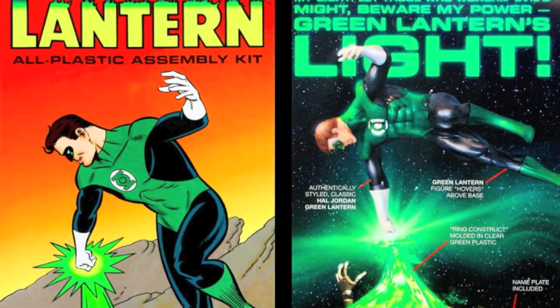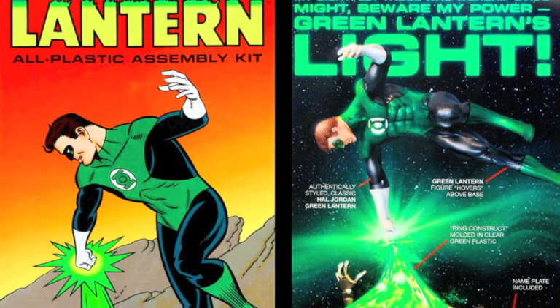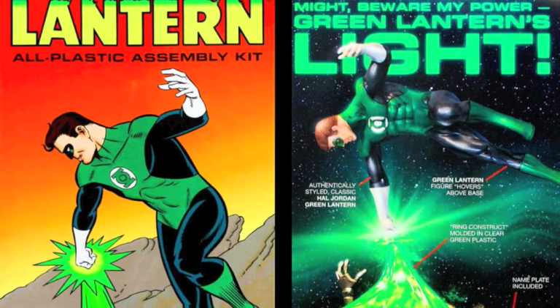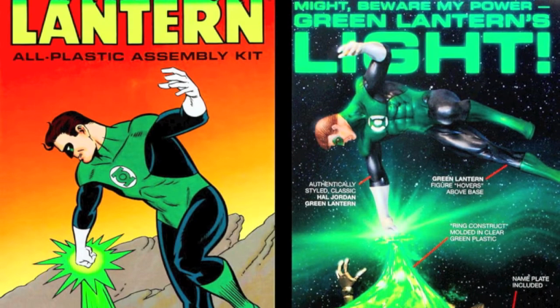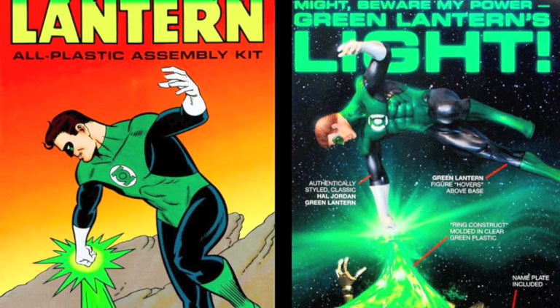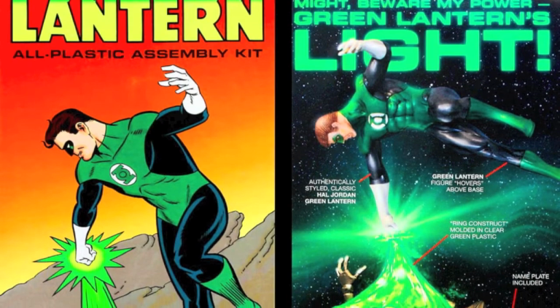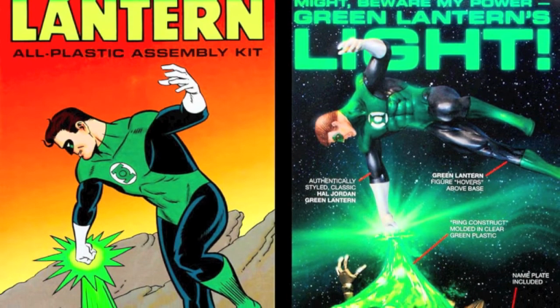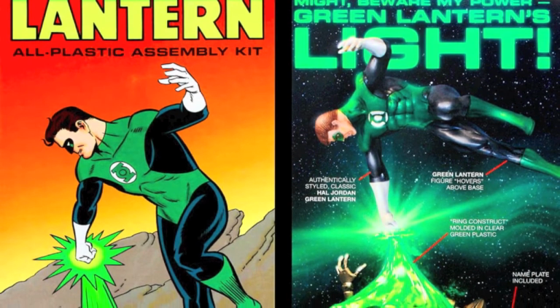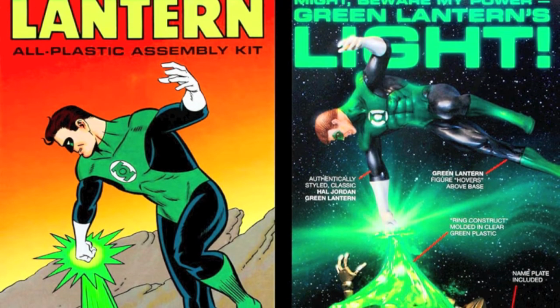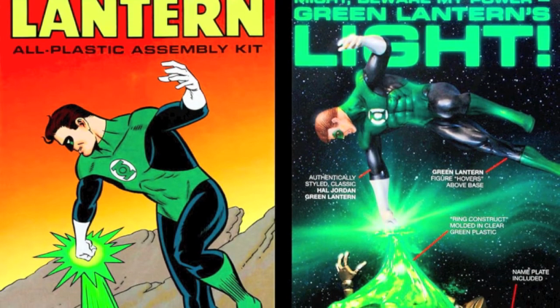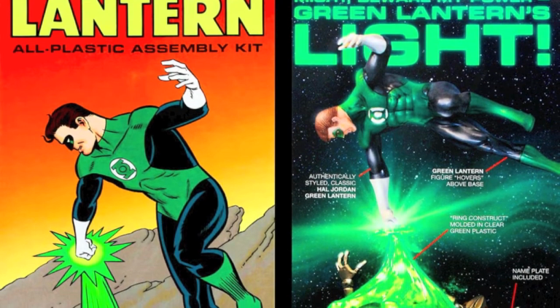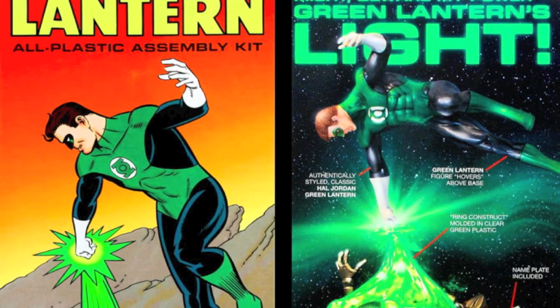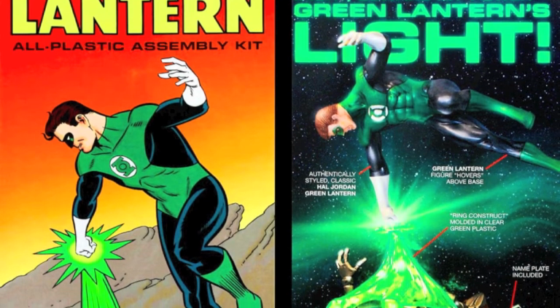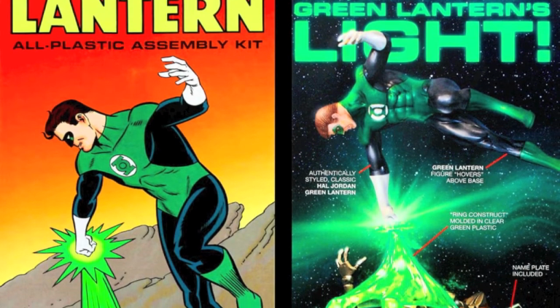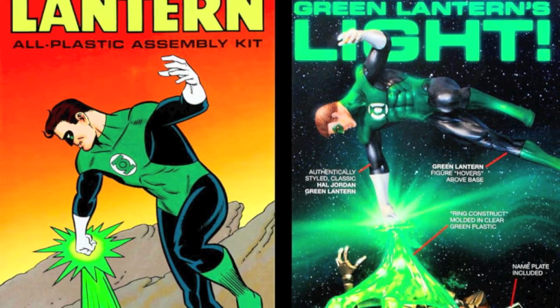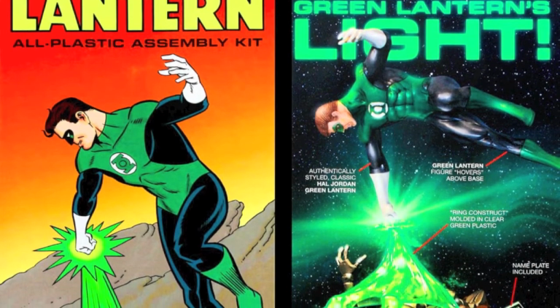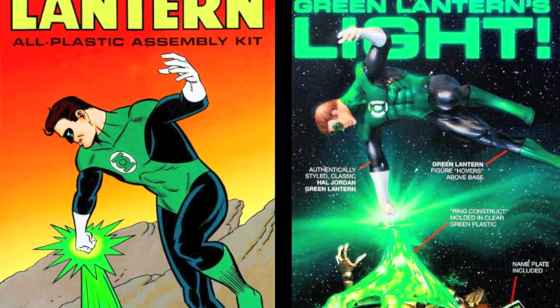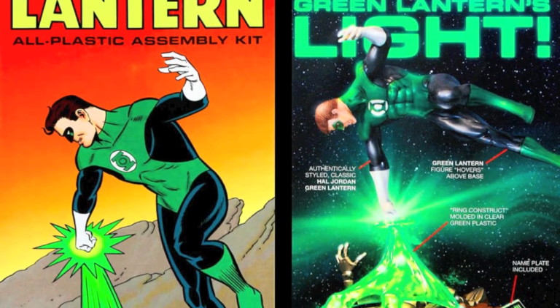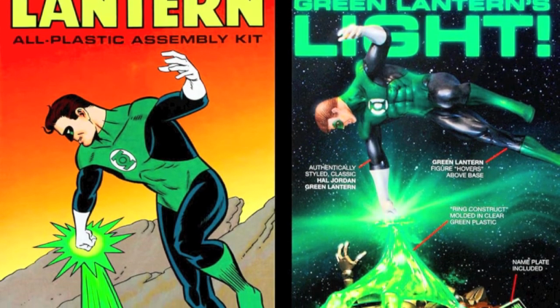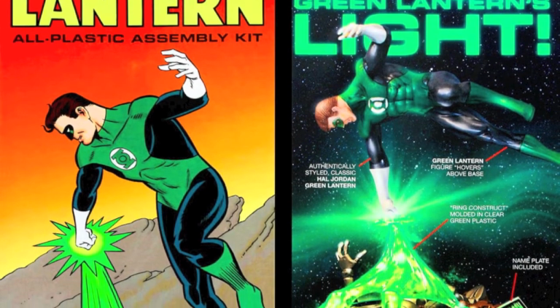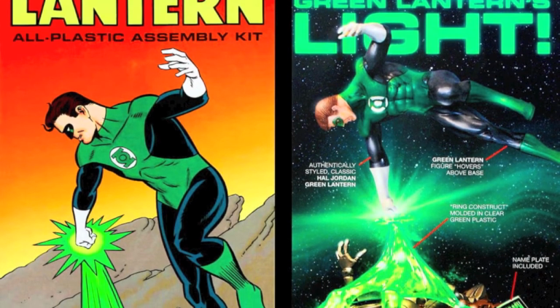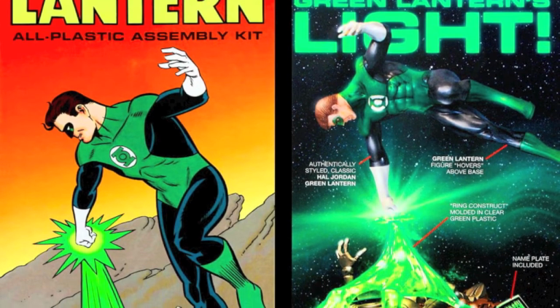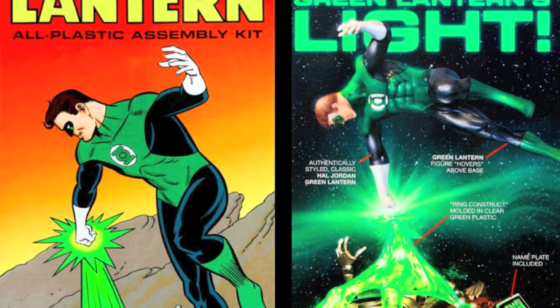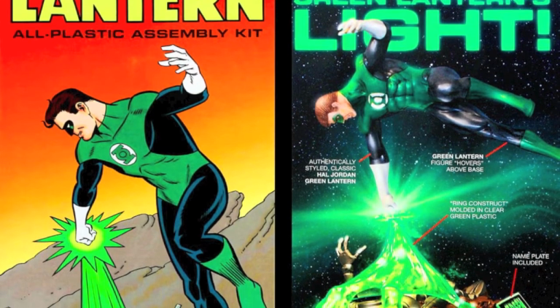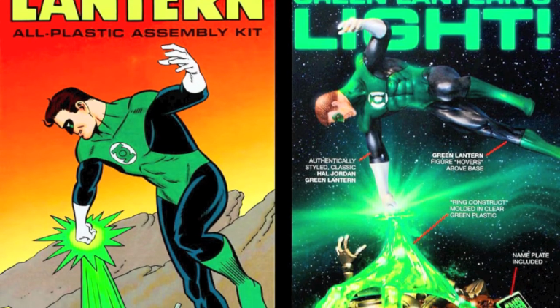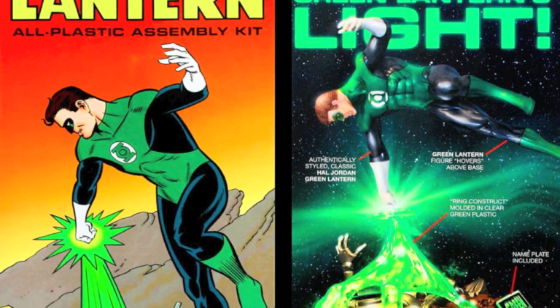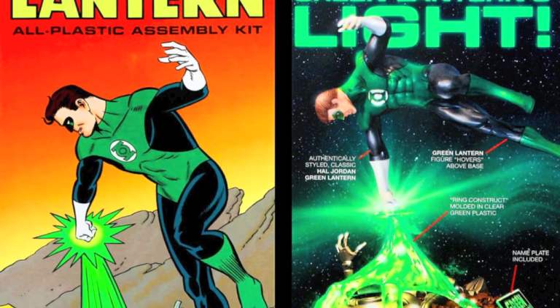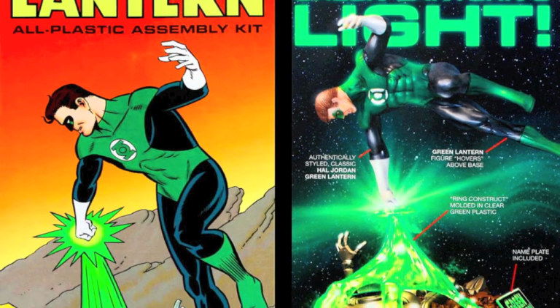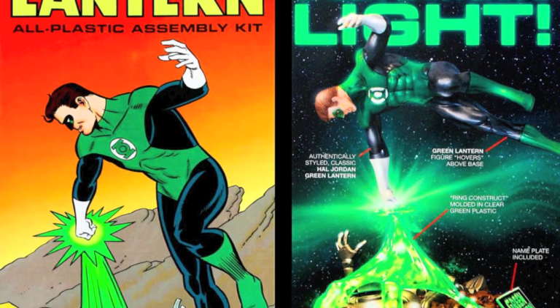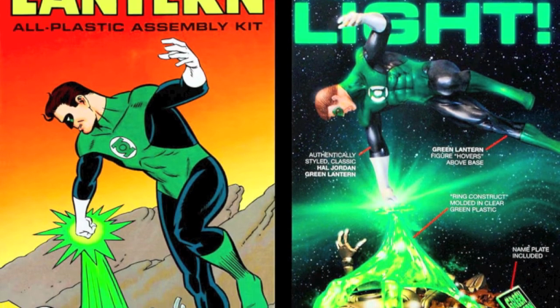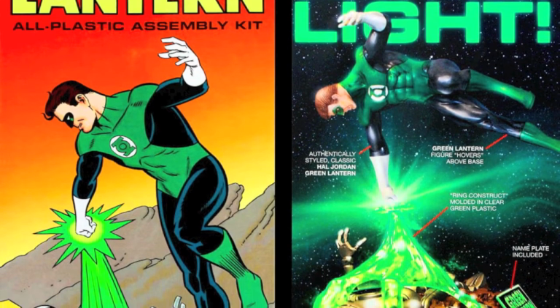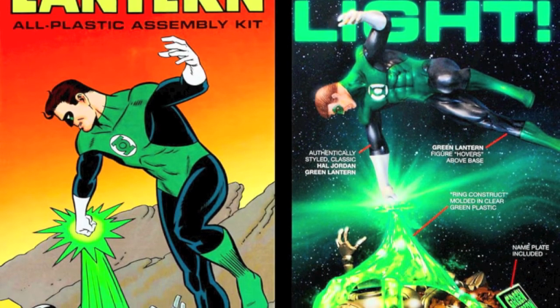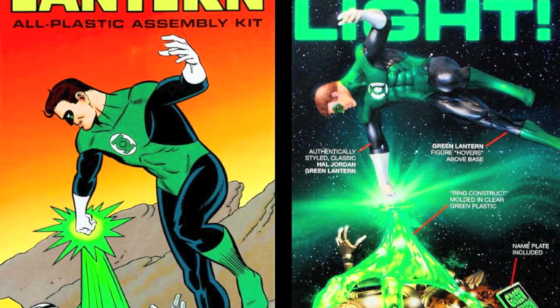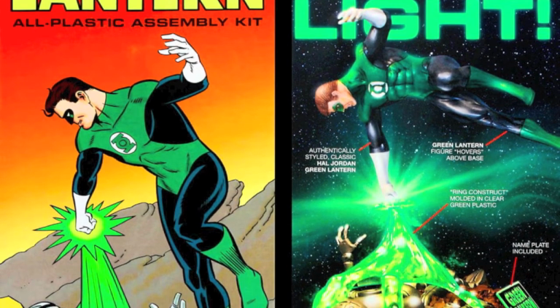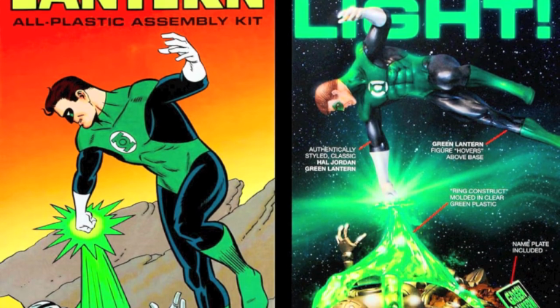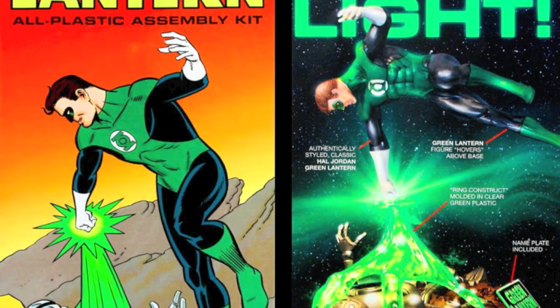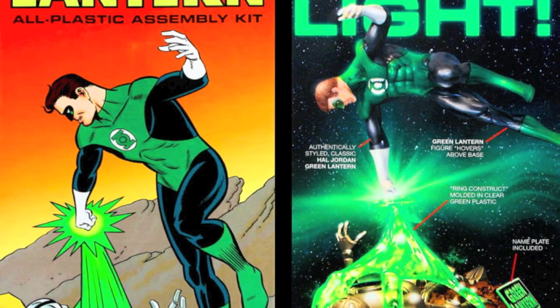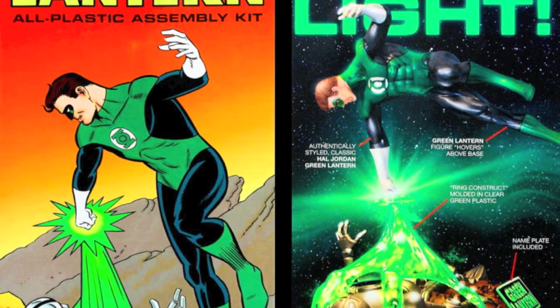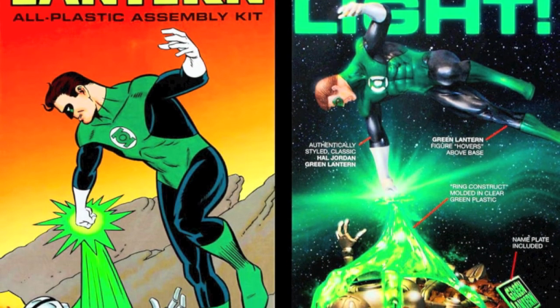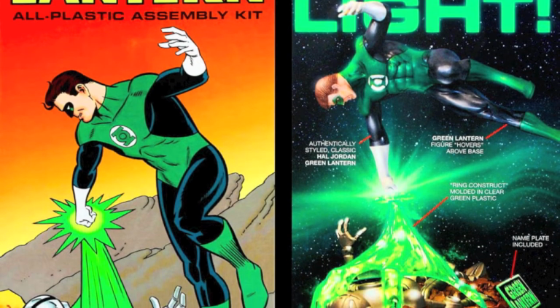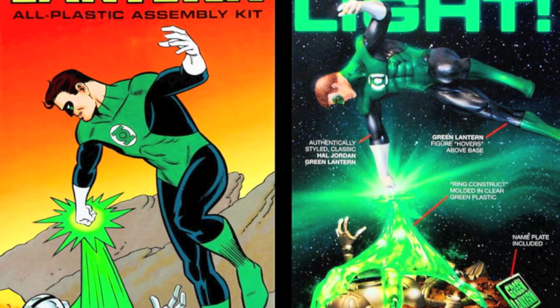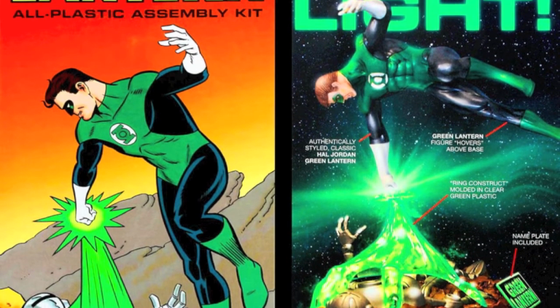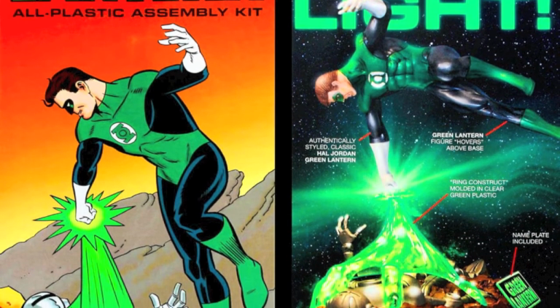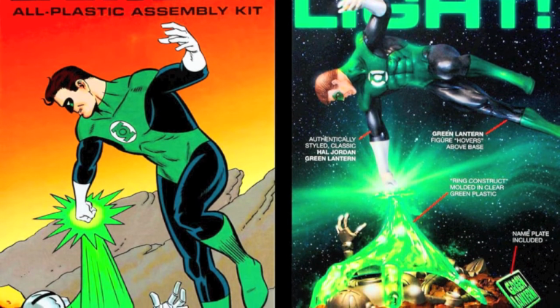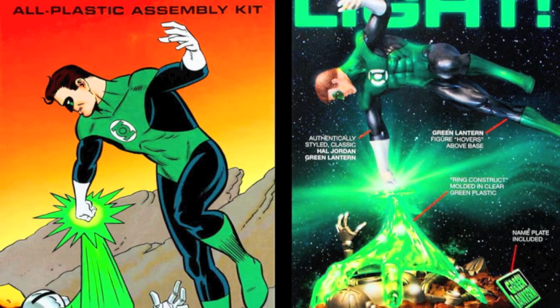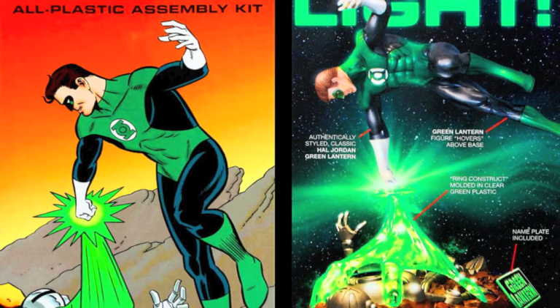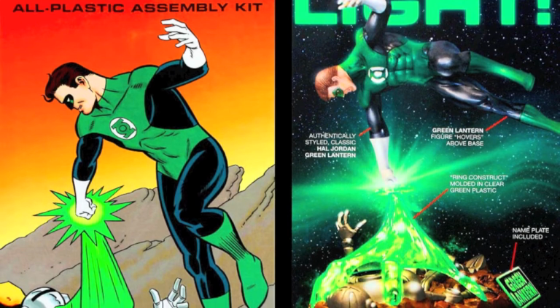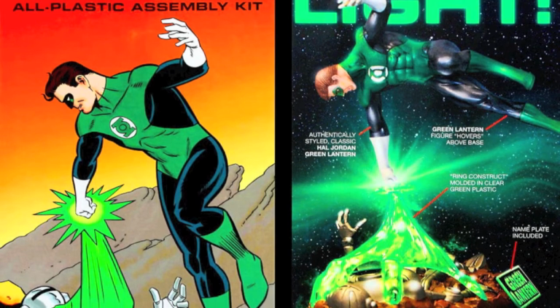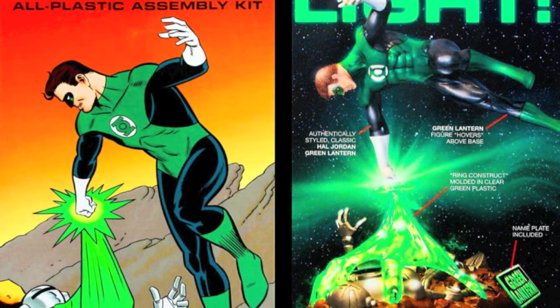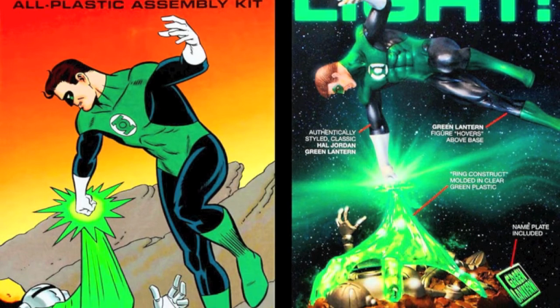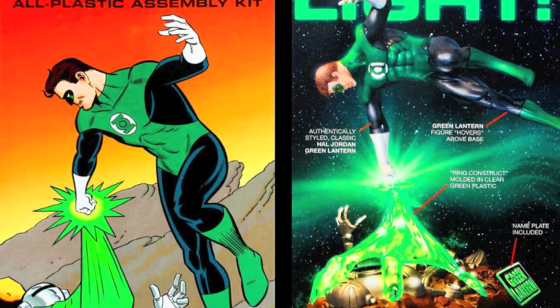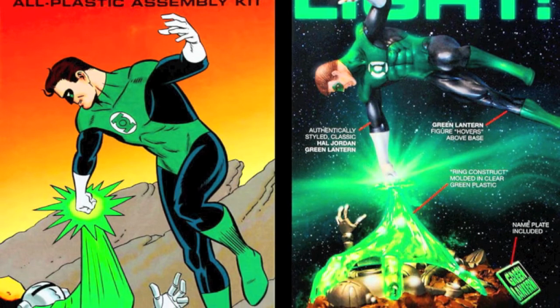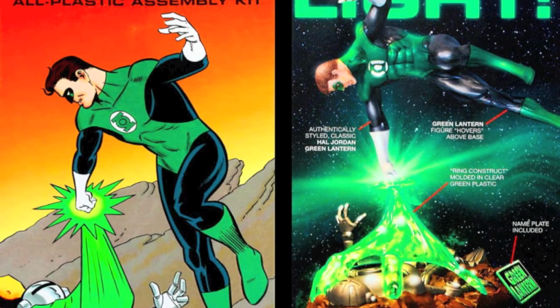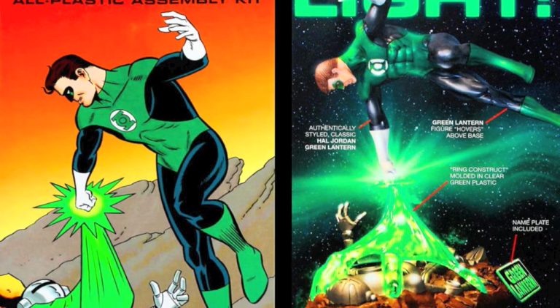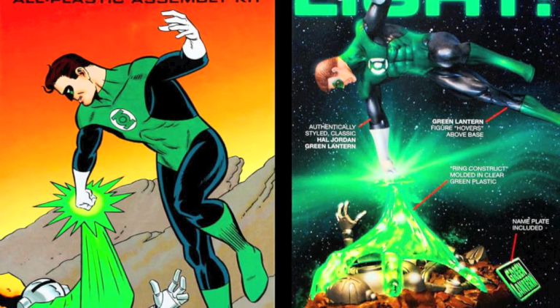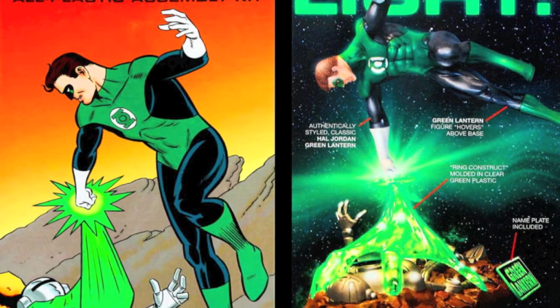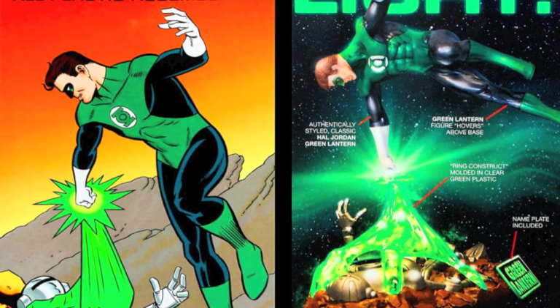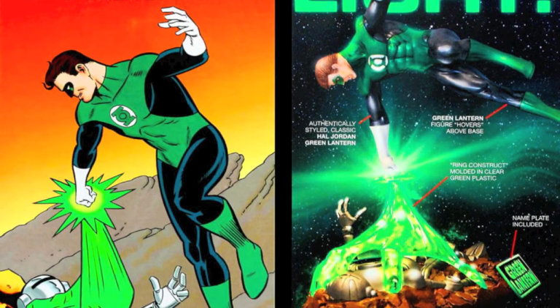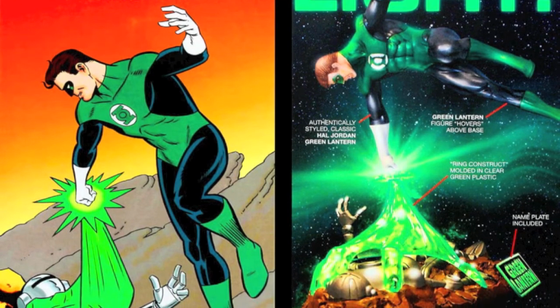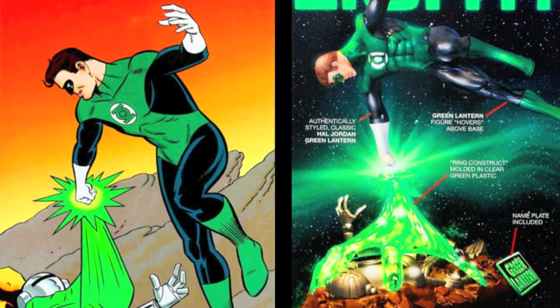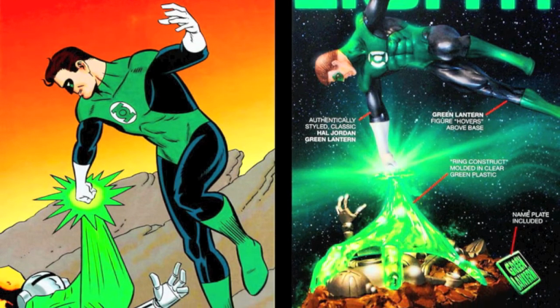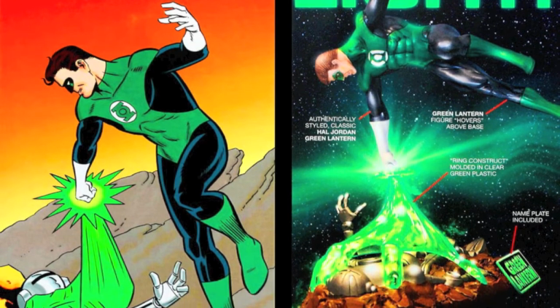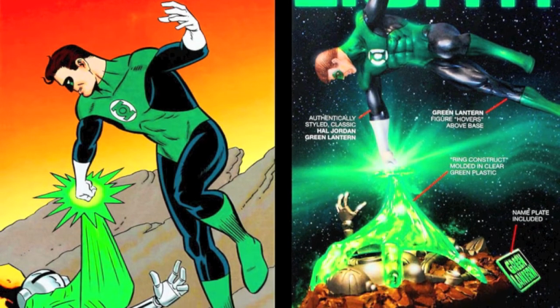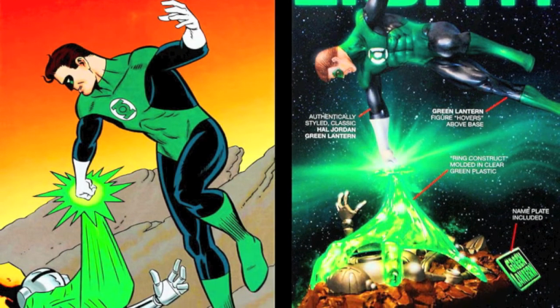Here's a photo shot of the box art front and back — that's the front — sort of loosely based off the comic book artwork.